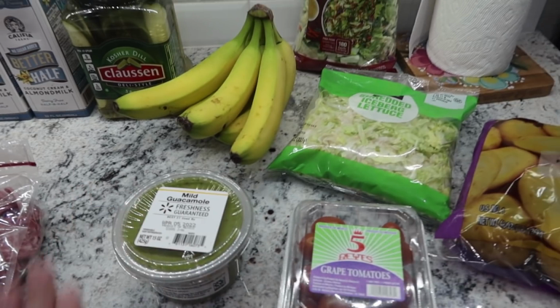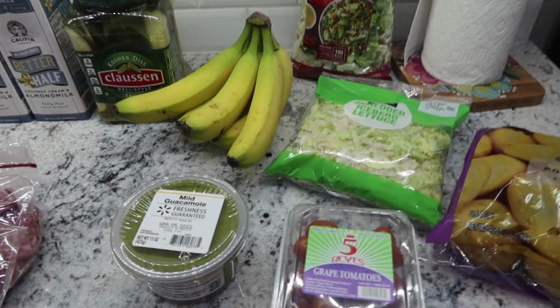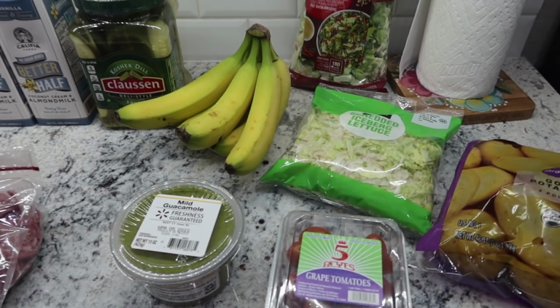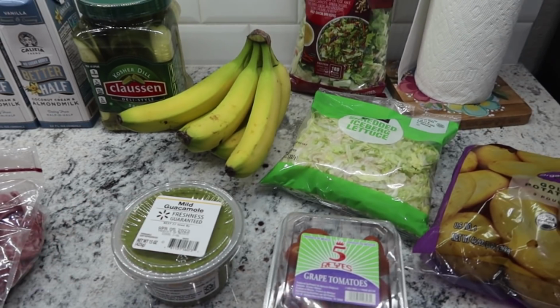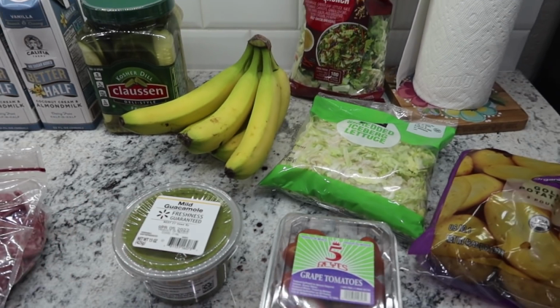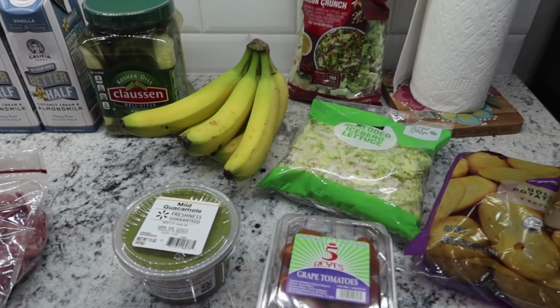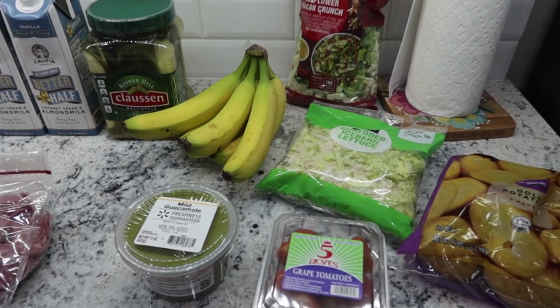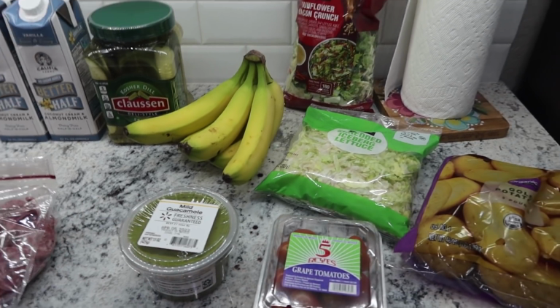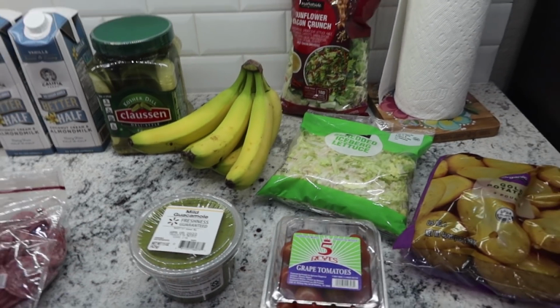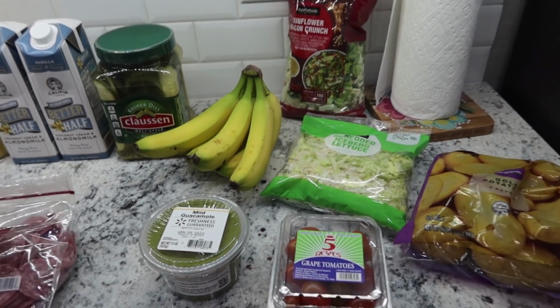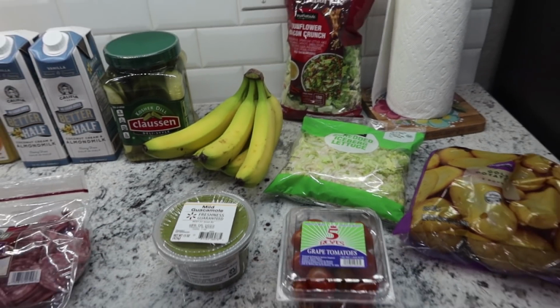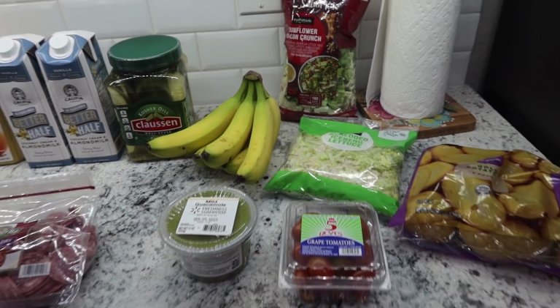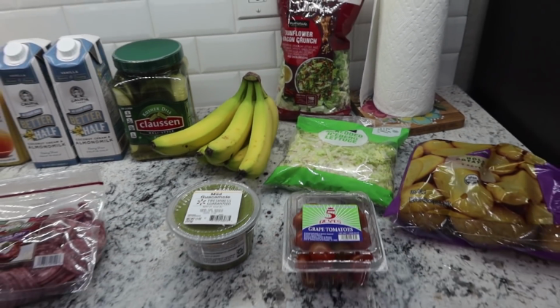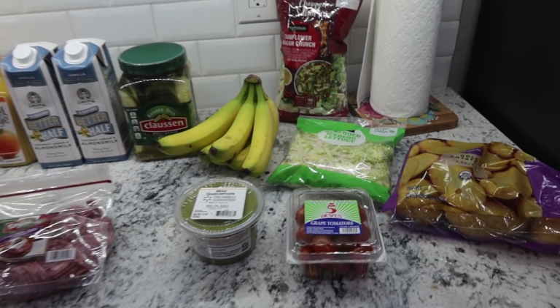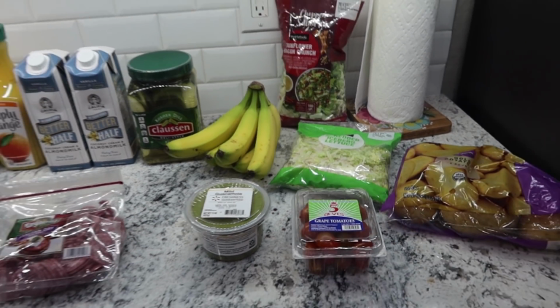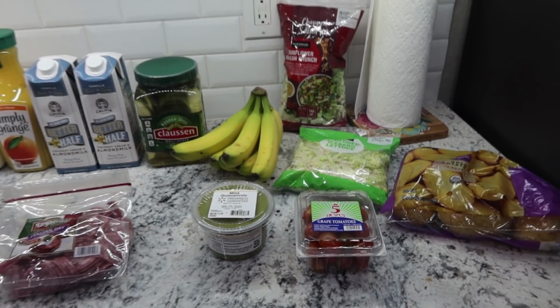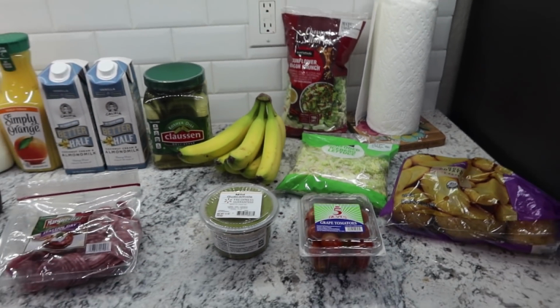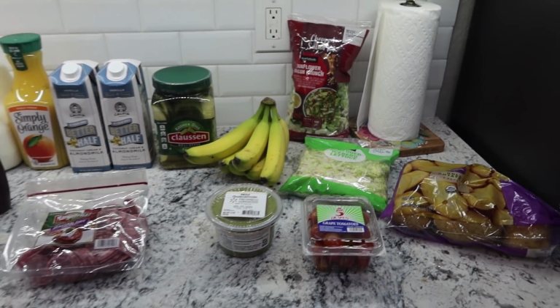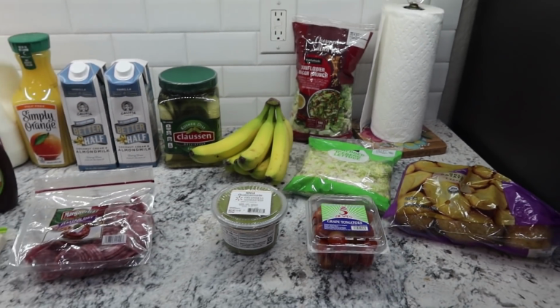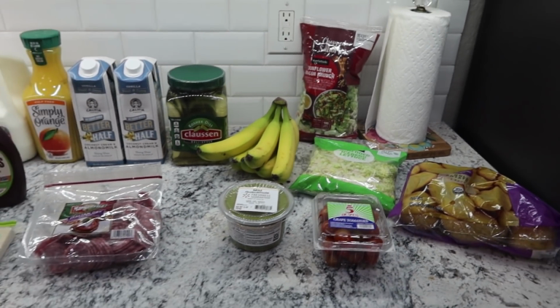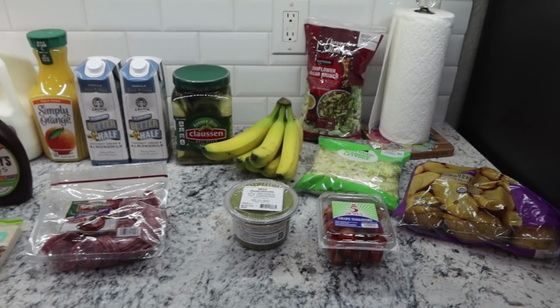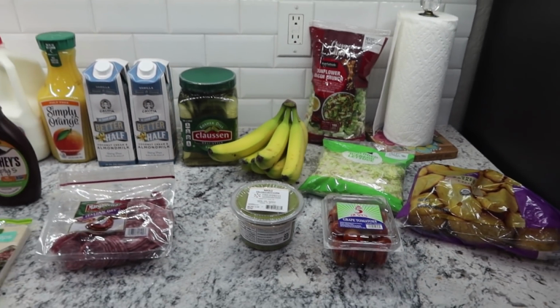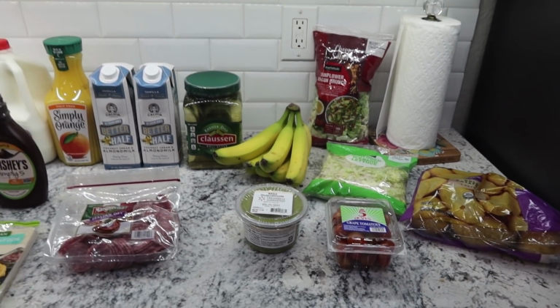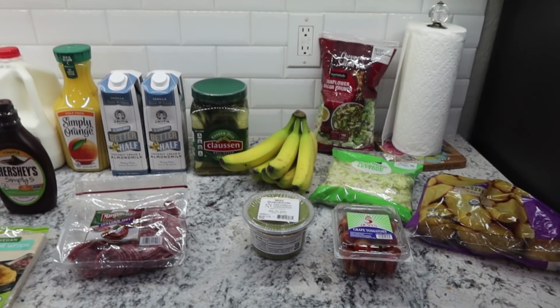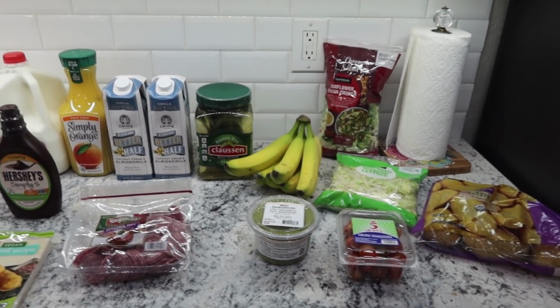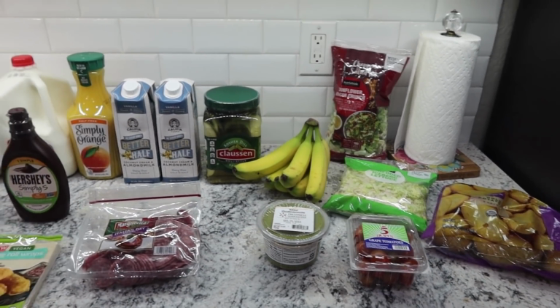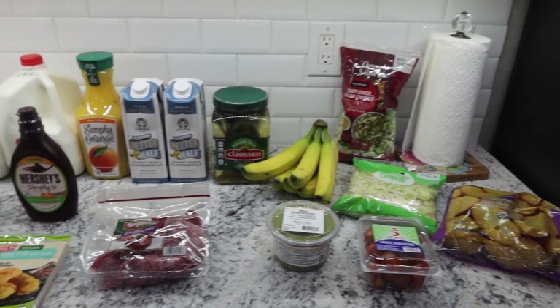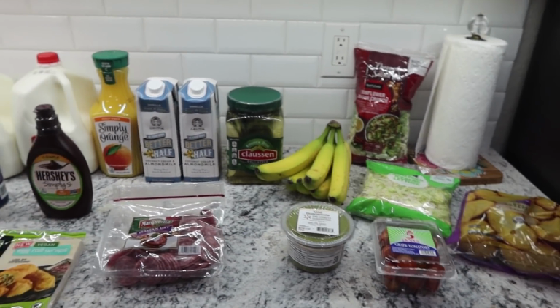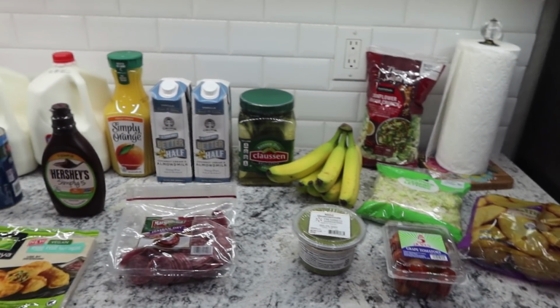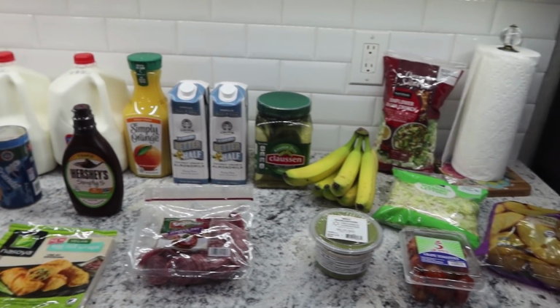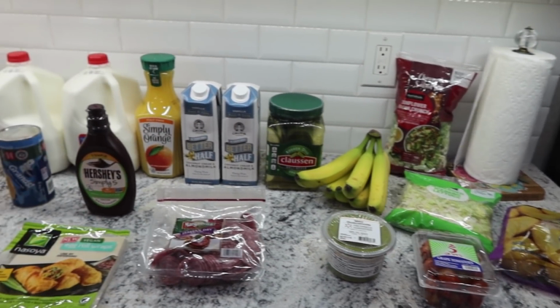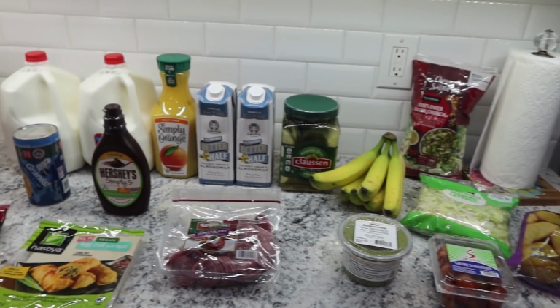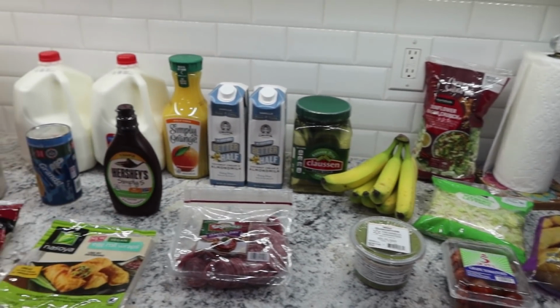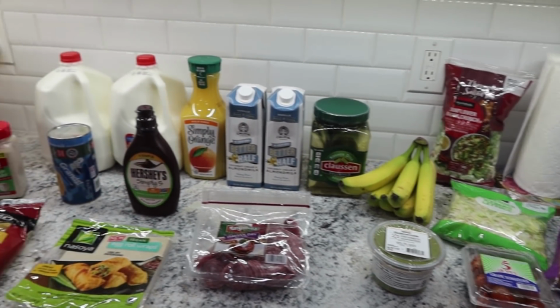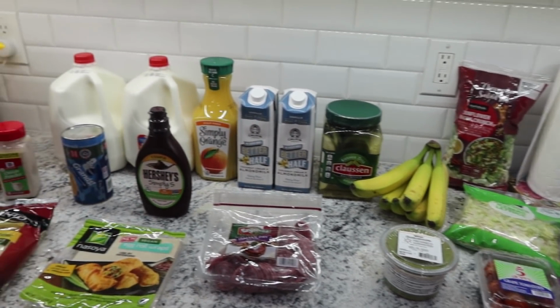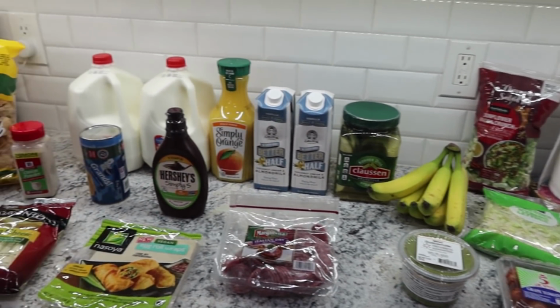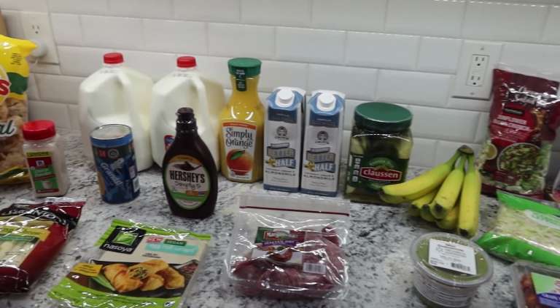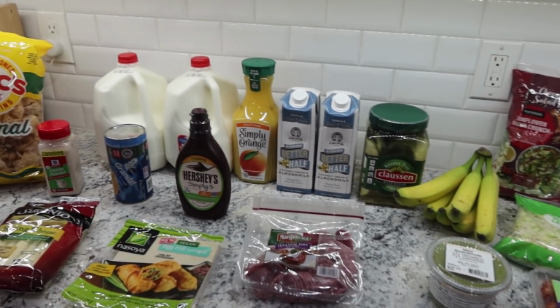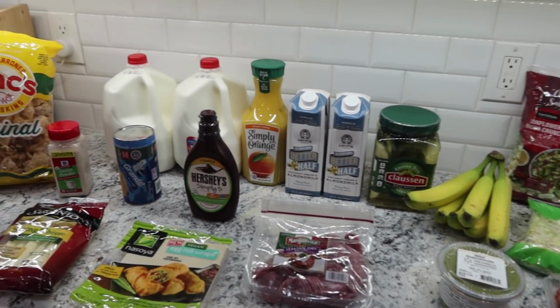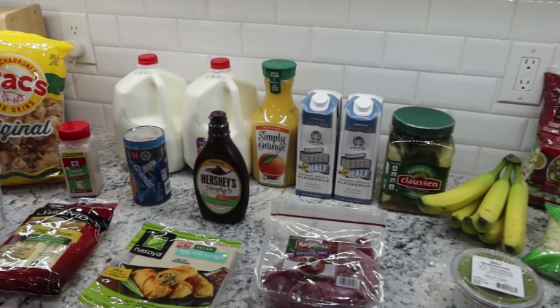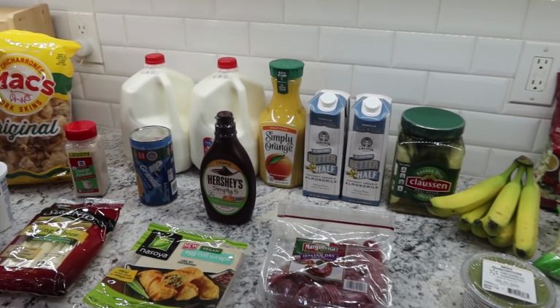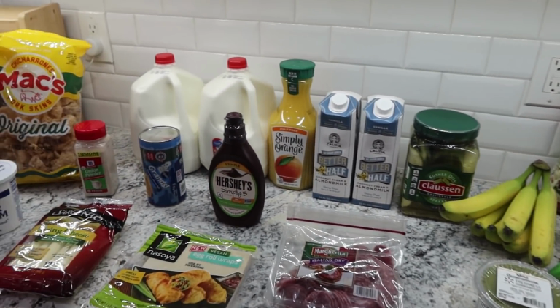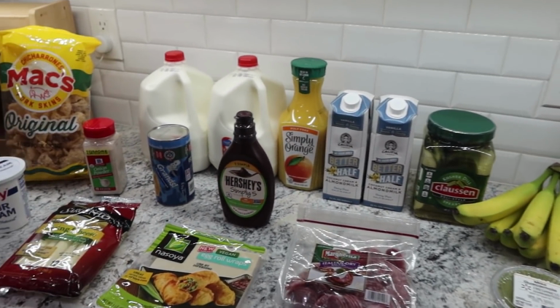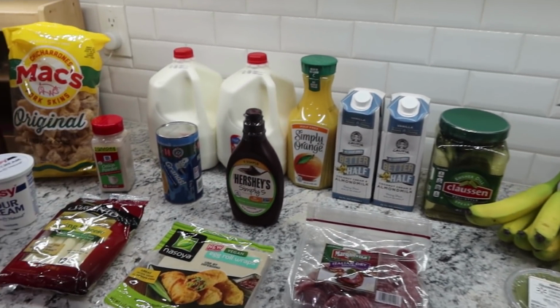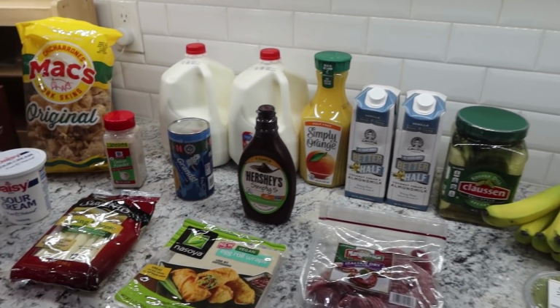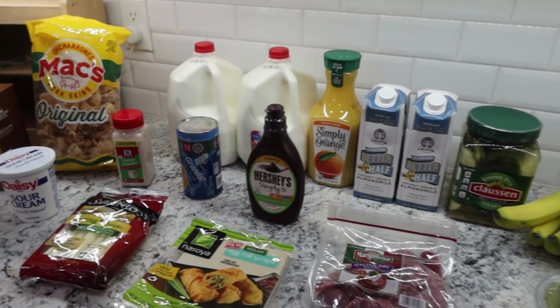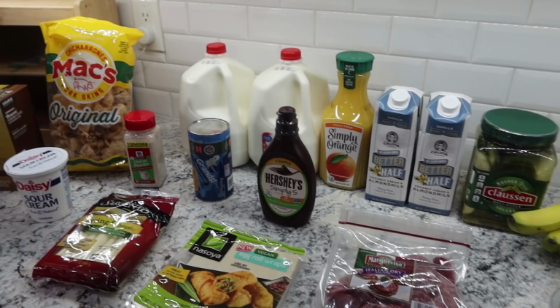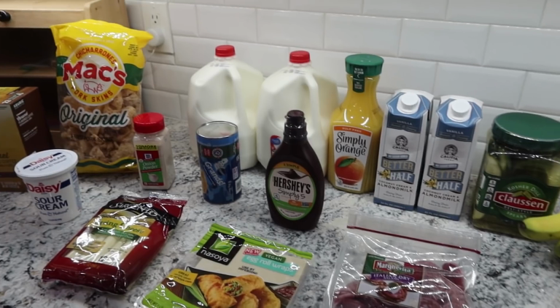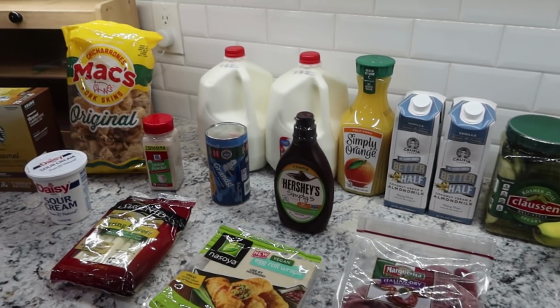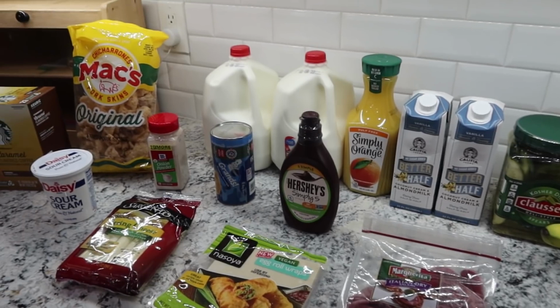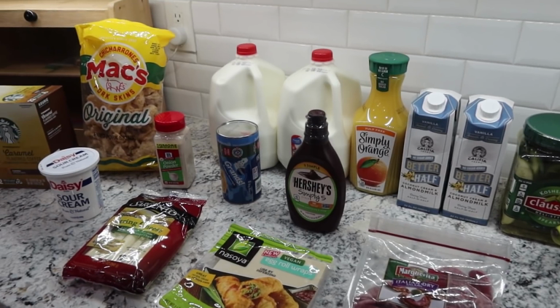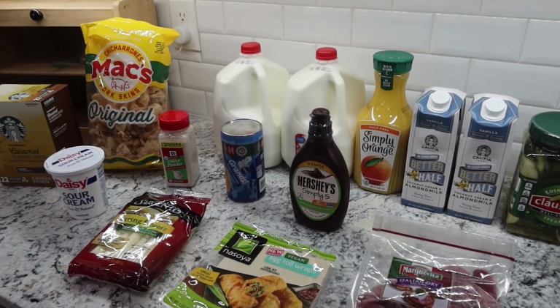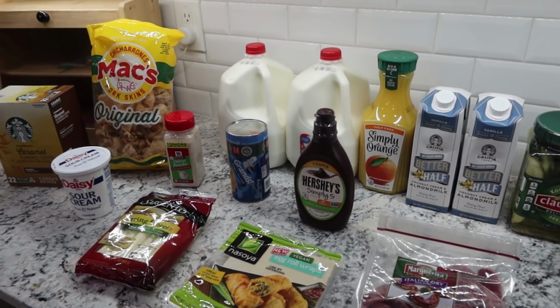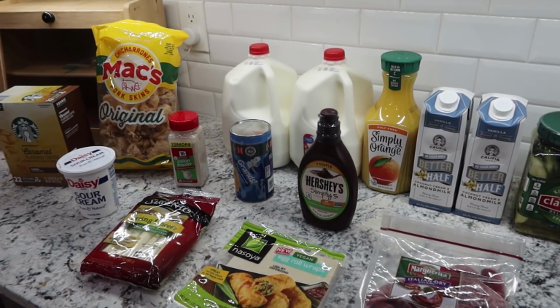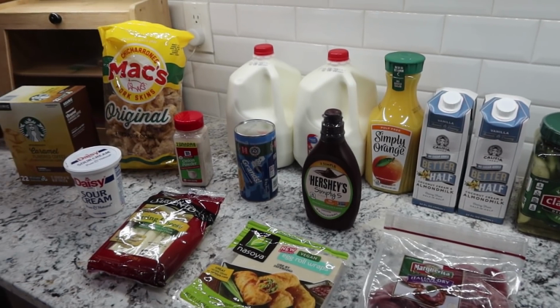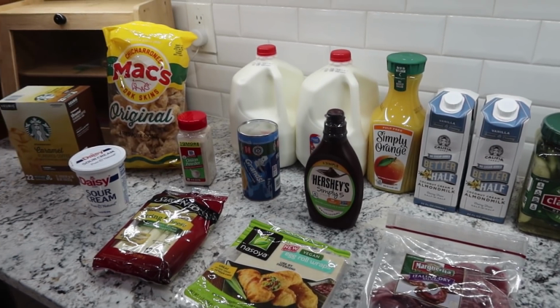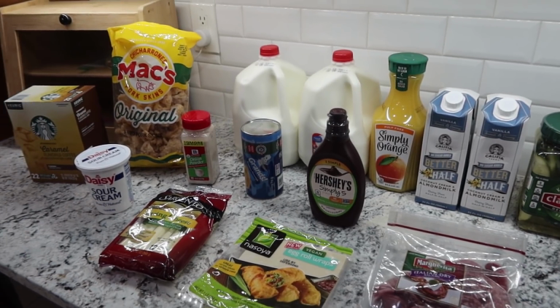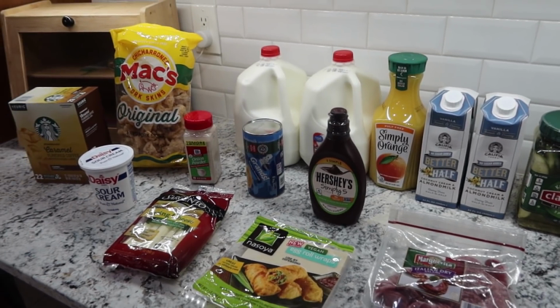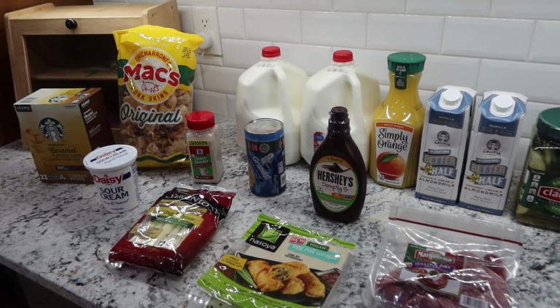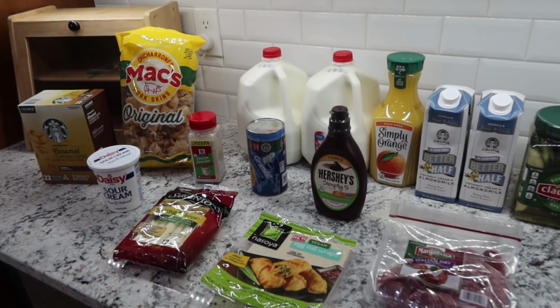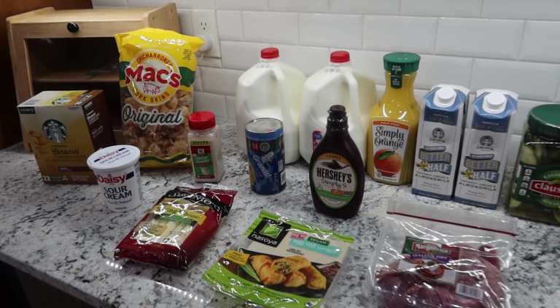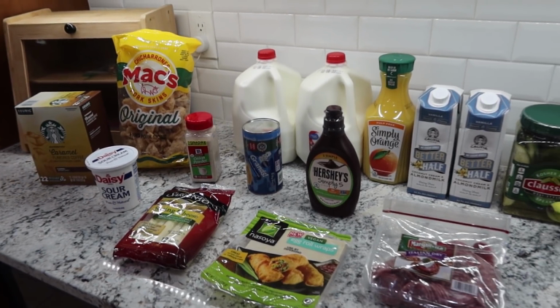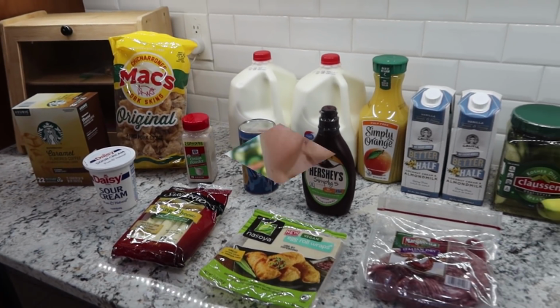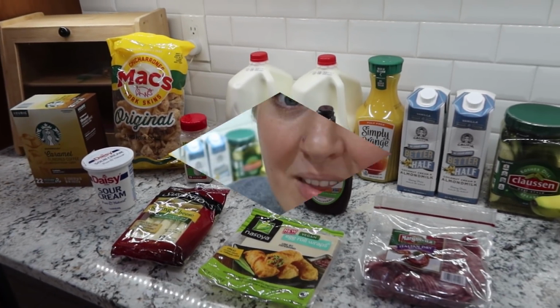That is everything — not a whole lot, but that's what we needed to get us through another week for my family of six.